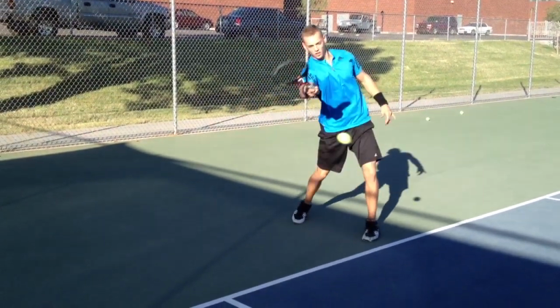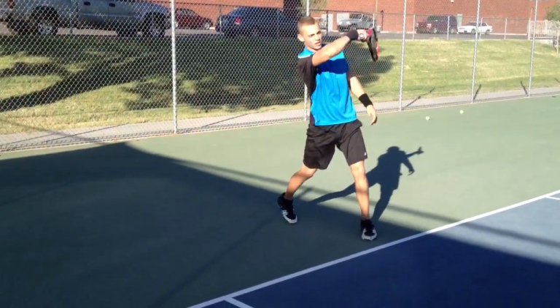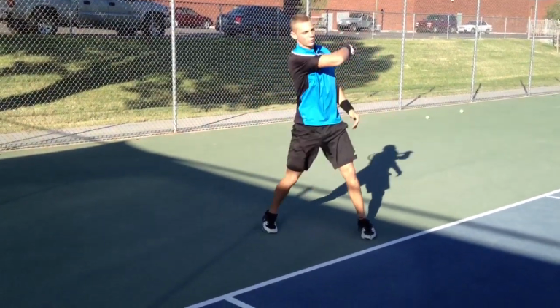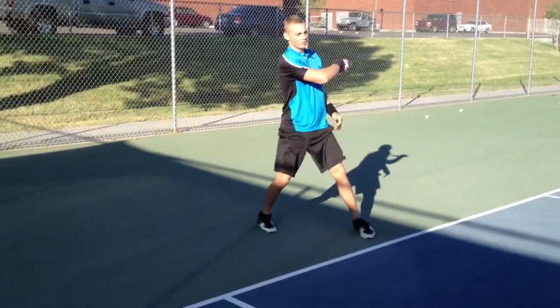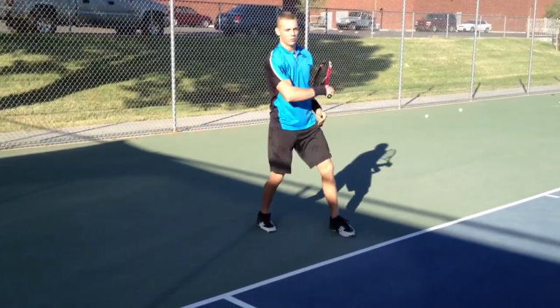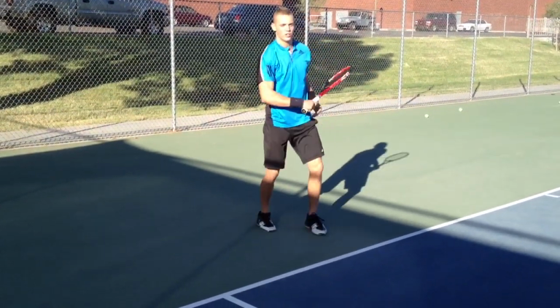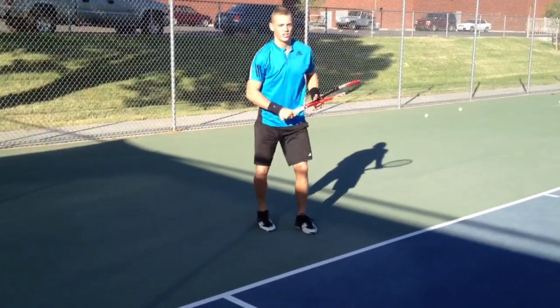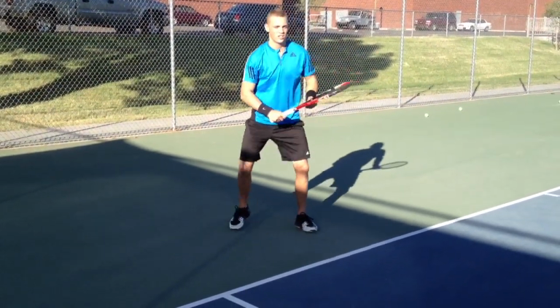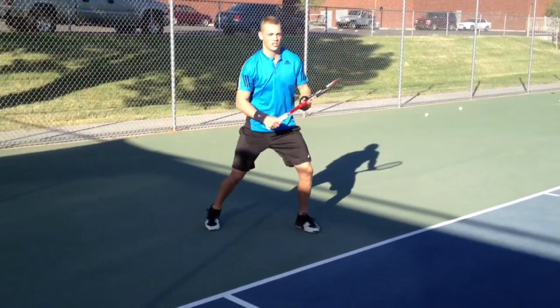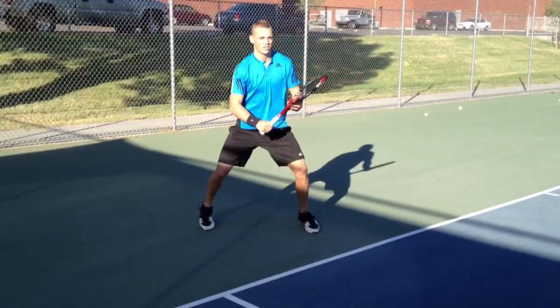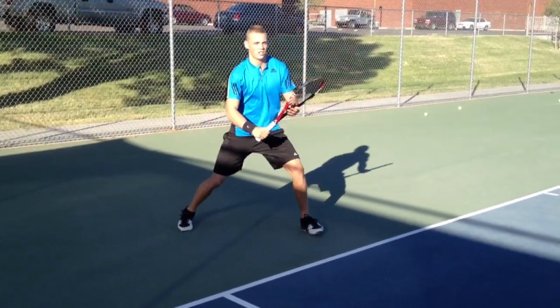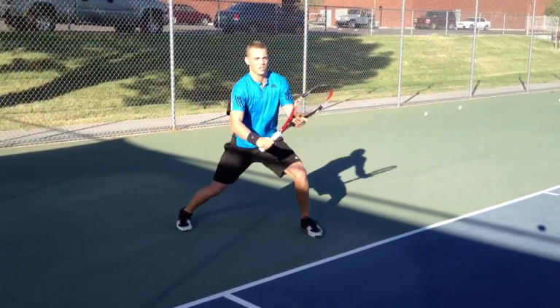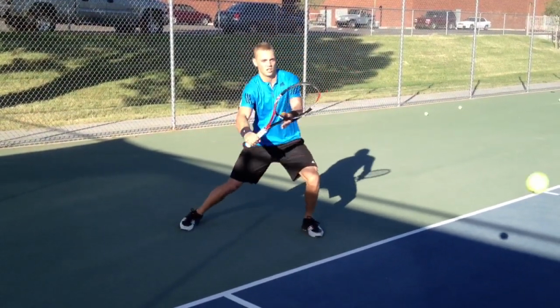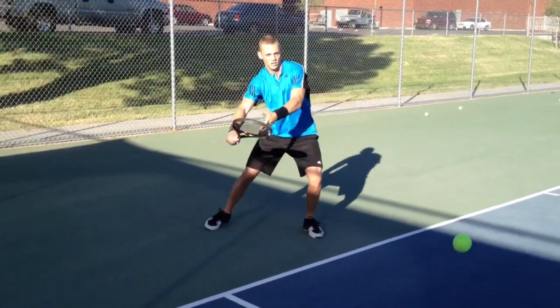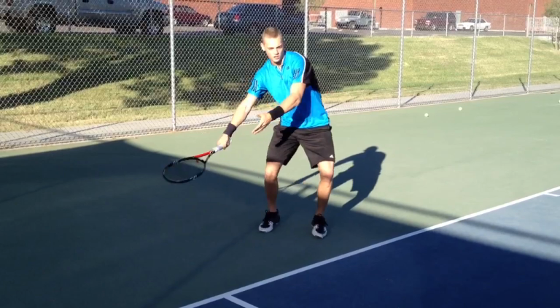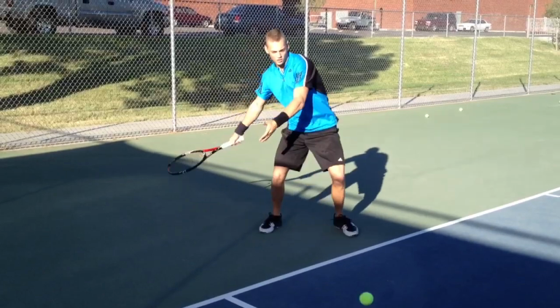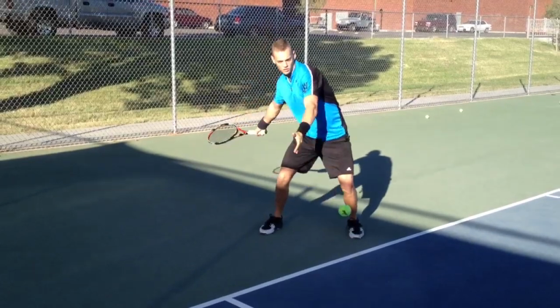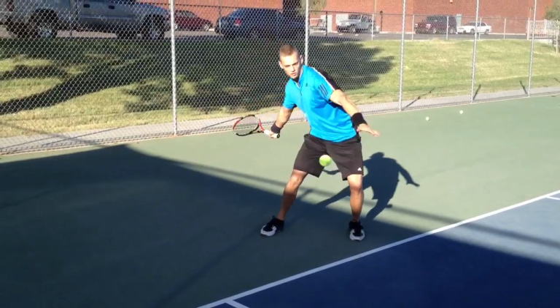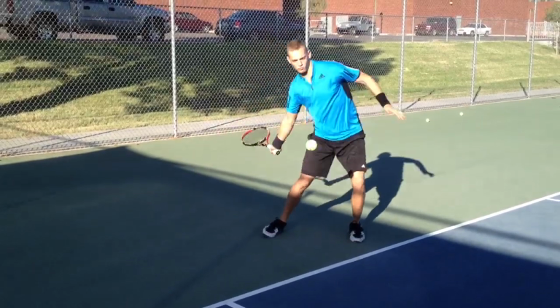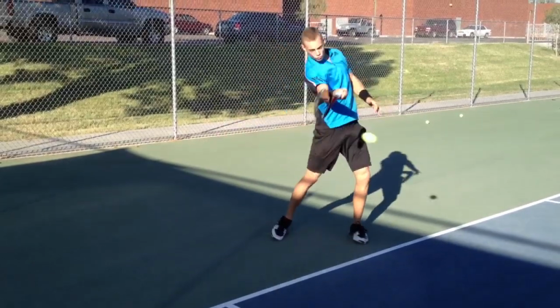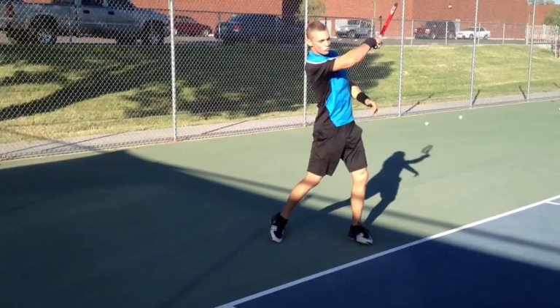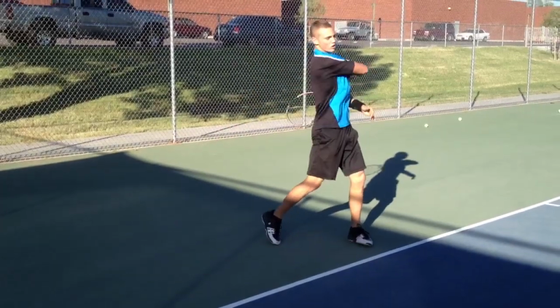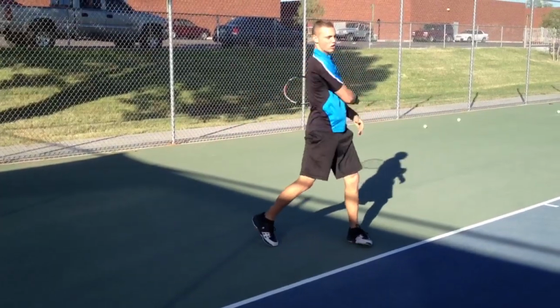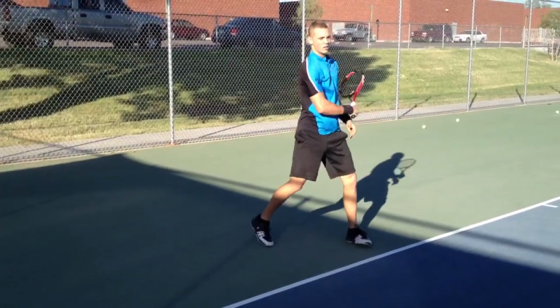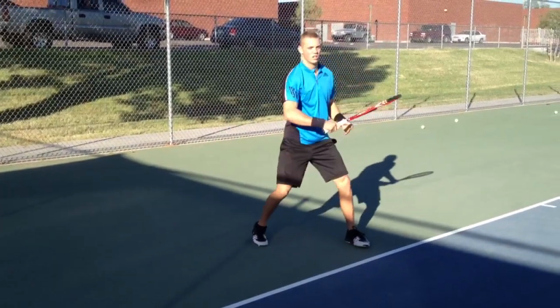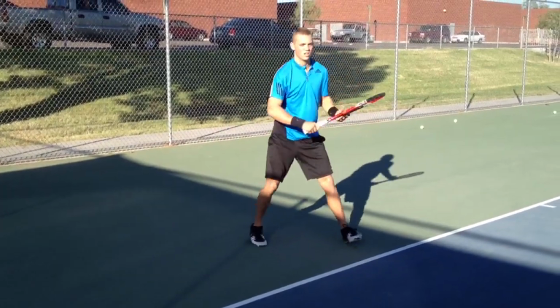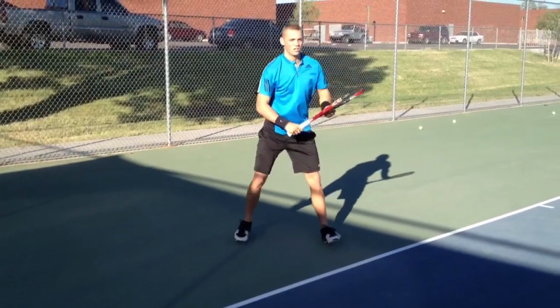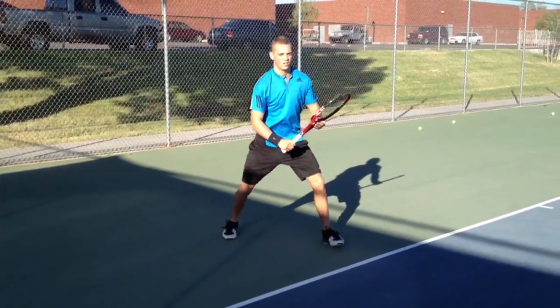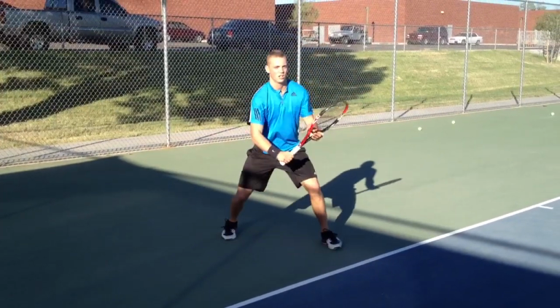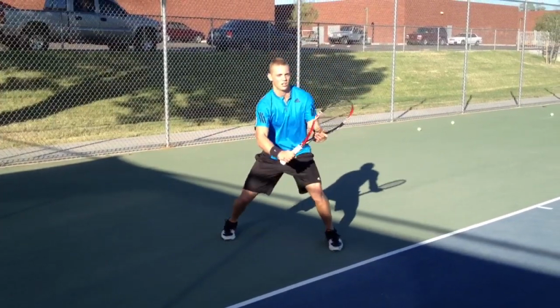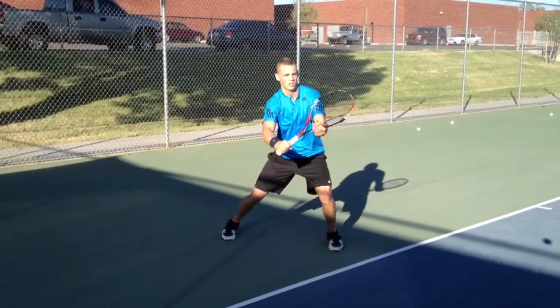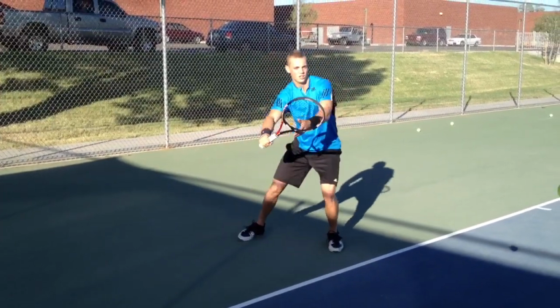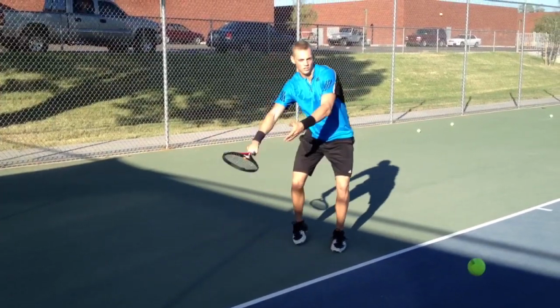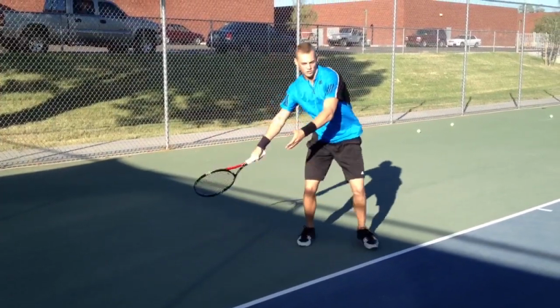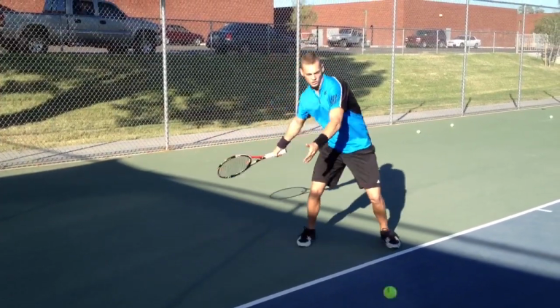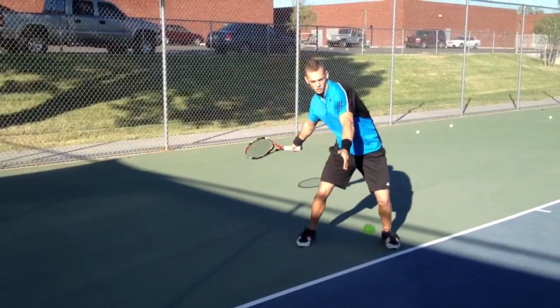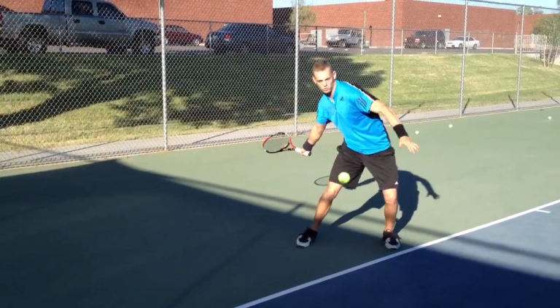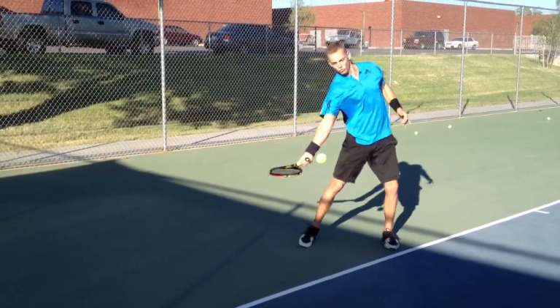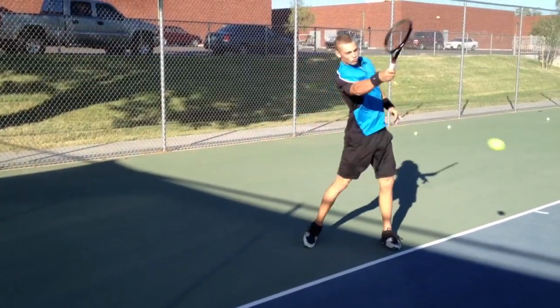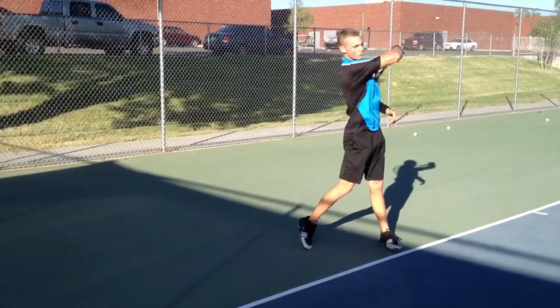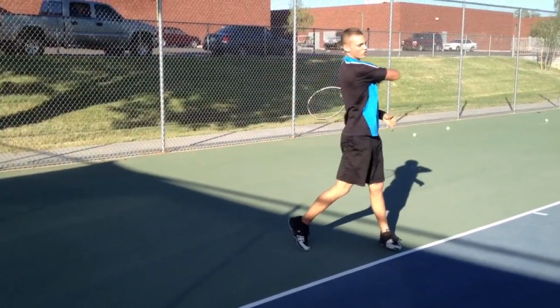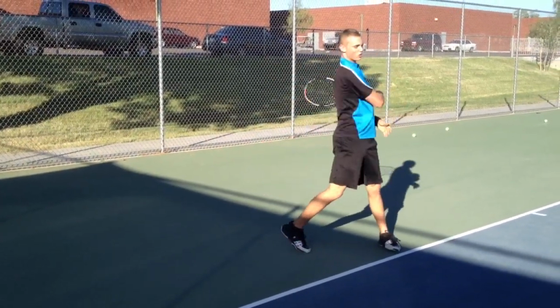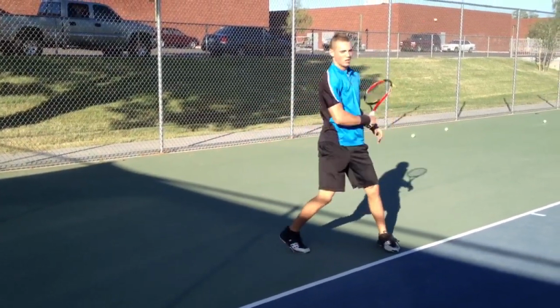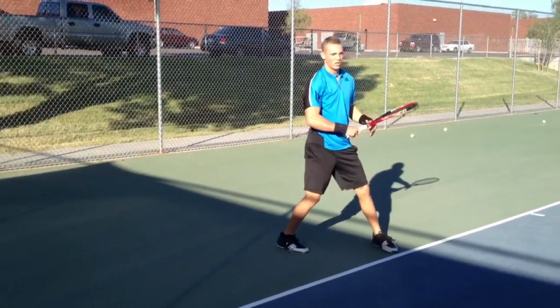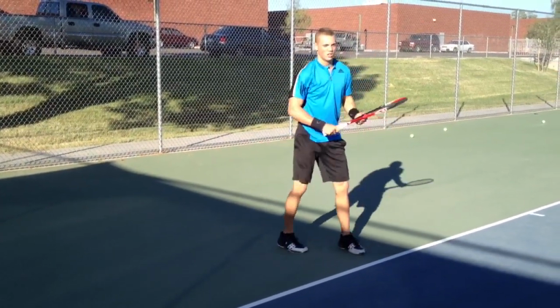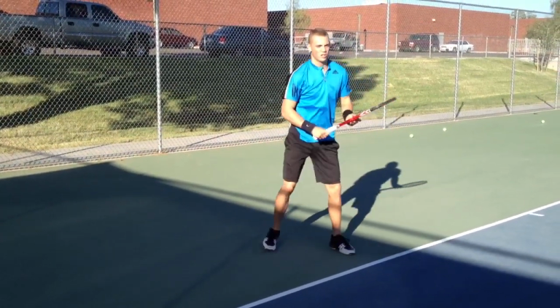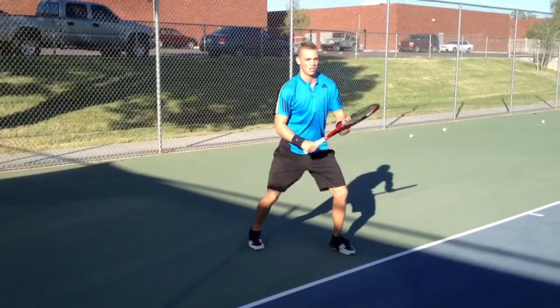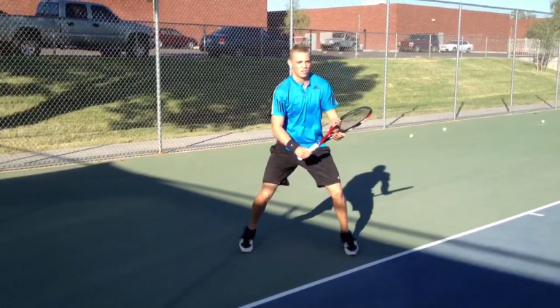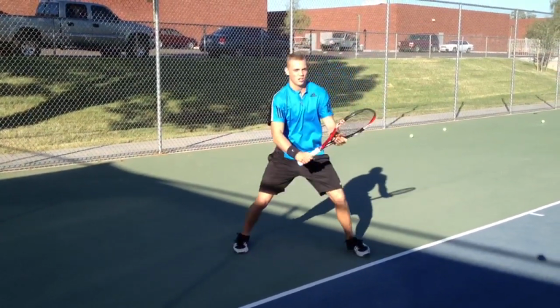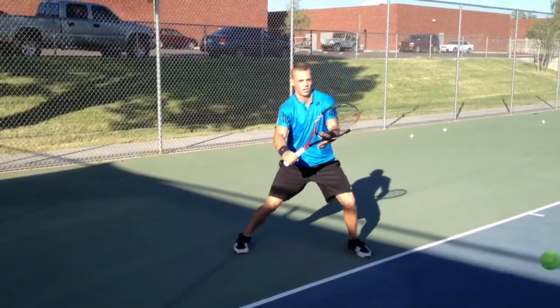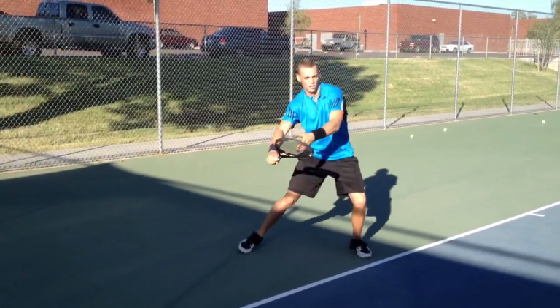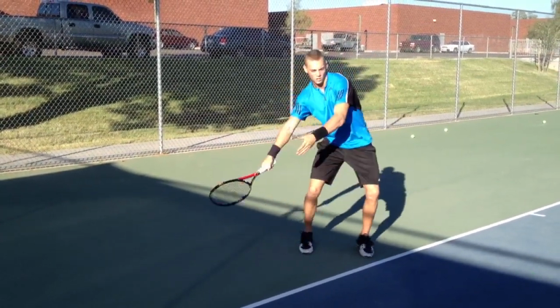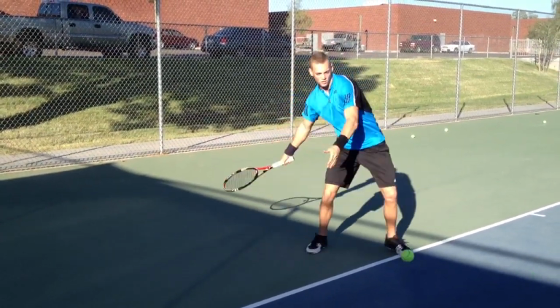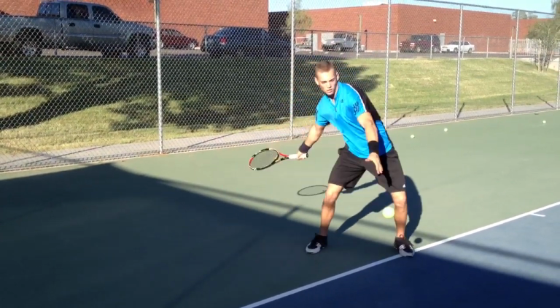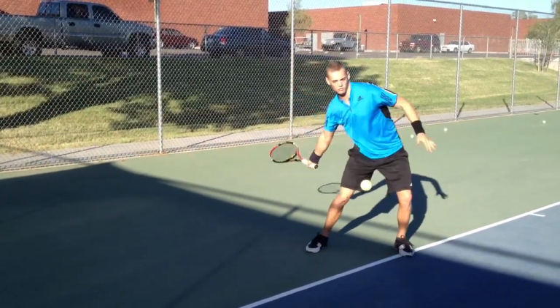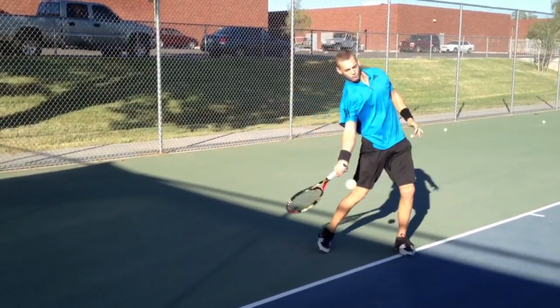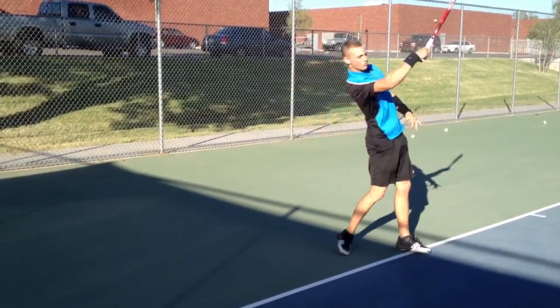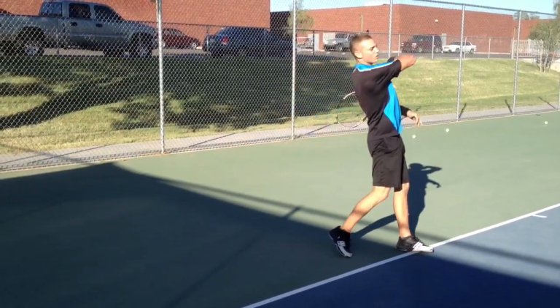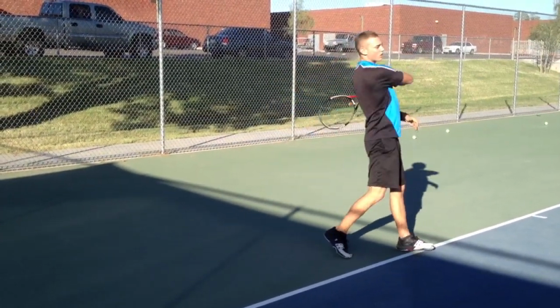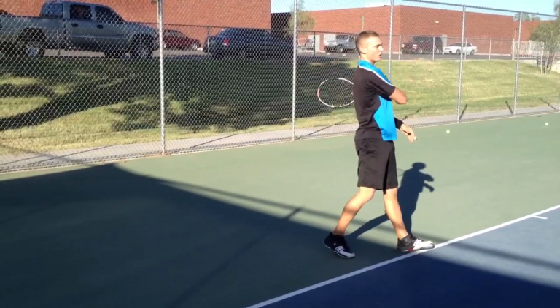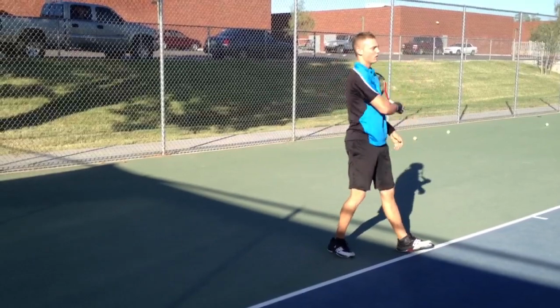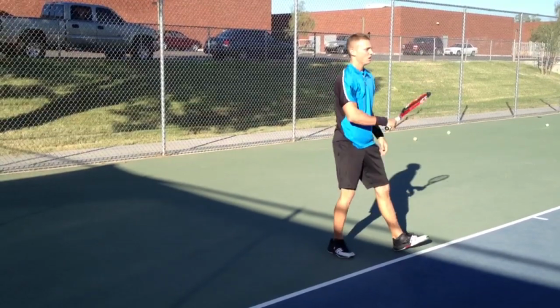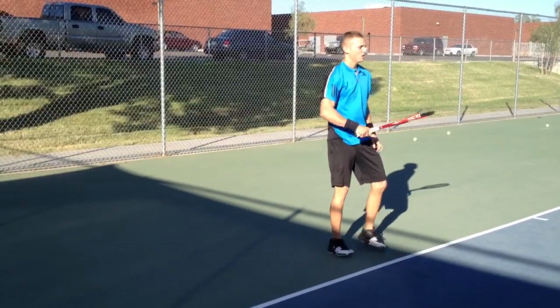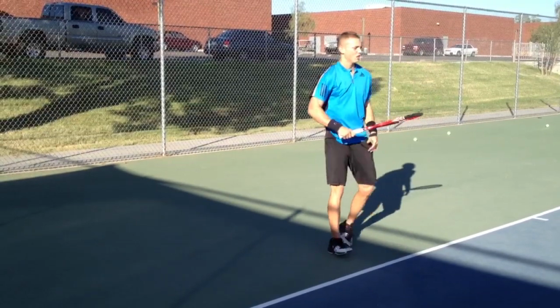Good. That's right. Load. Good. Load the hips. Turn the hips. Turn the hips. Now relax. Very good.